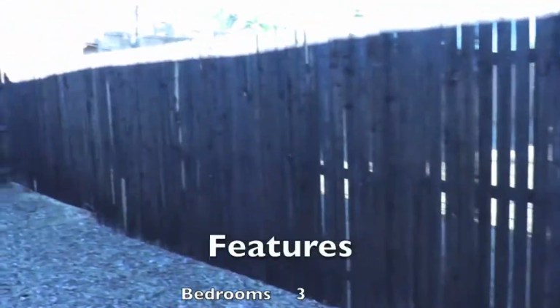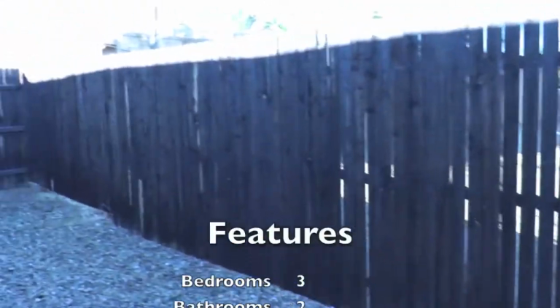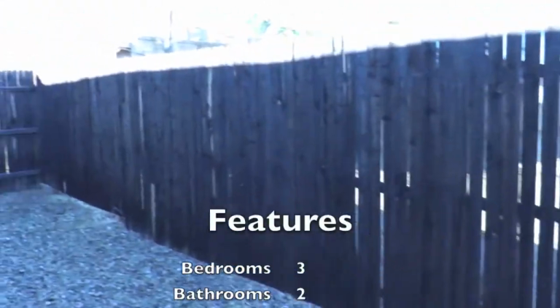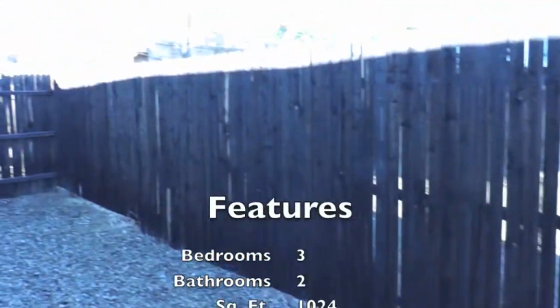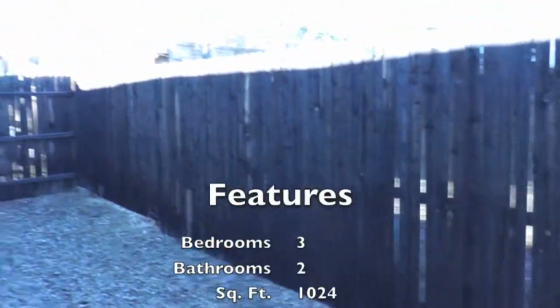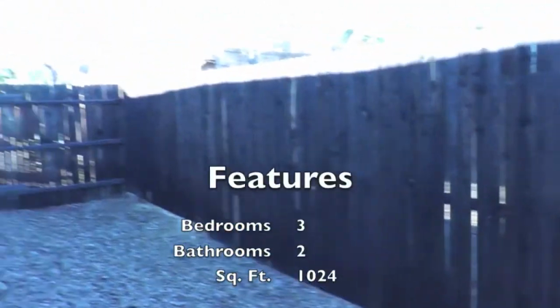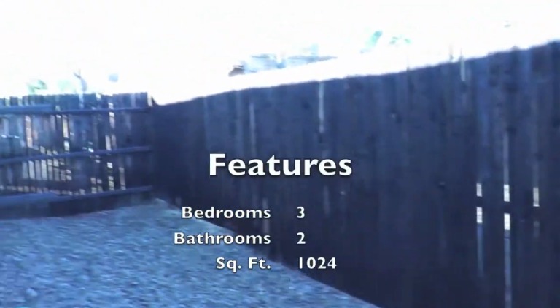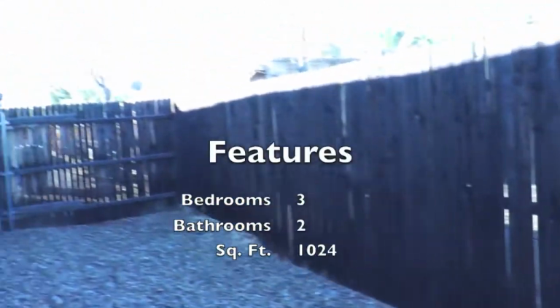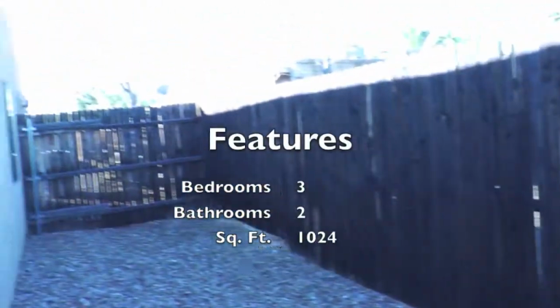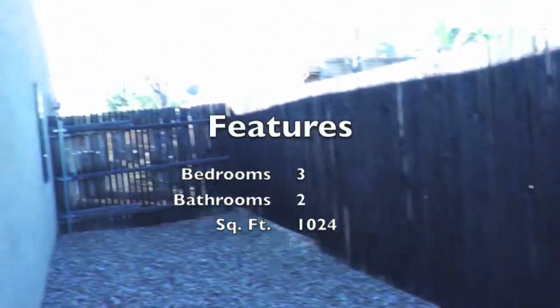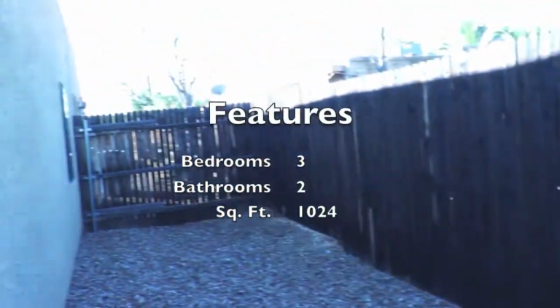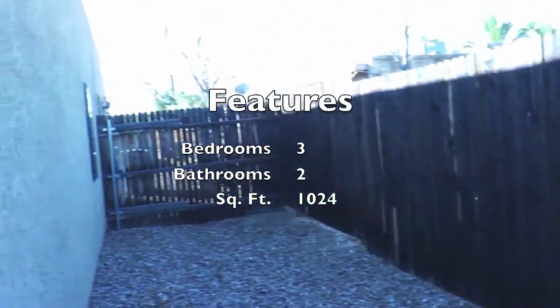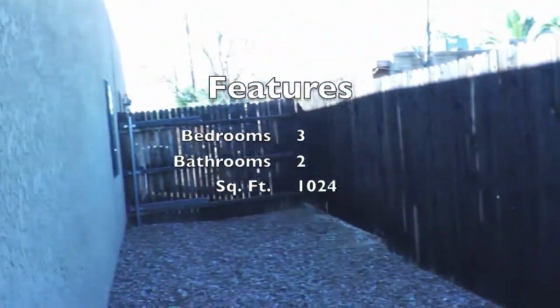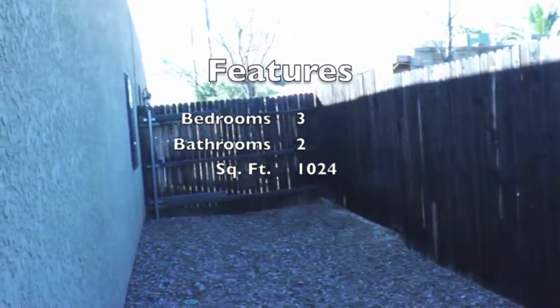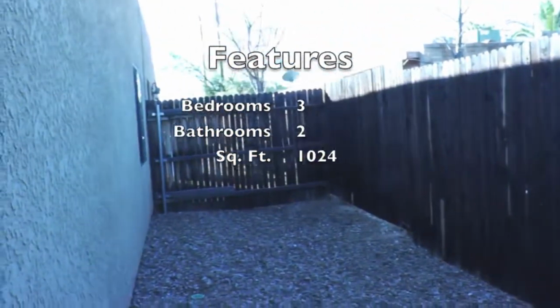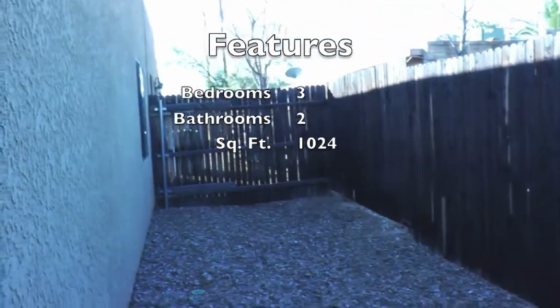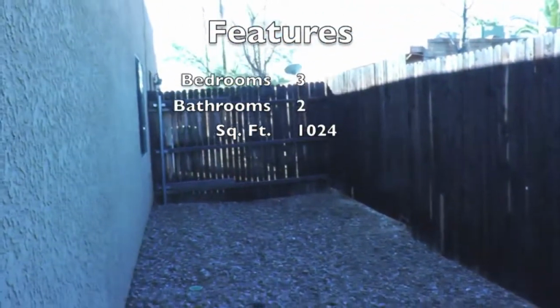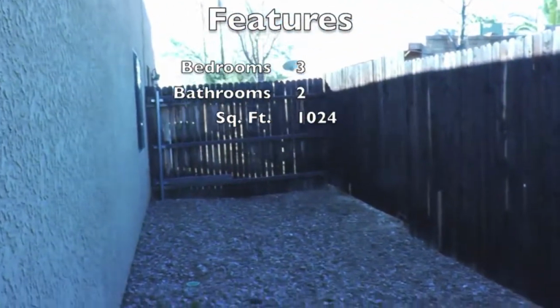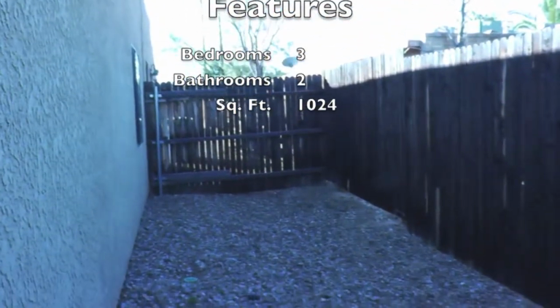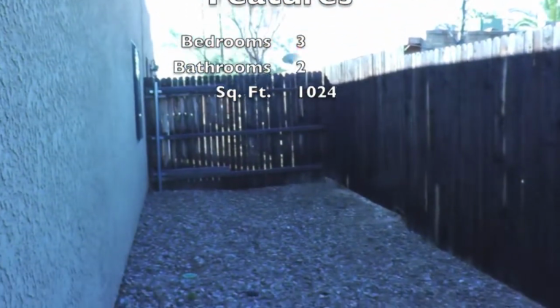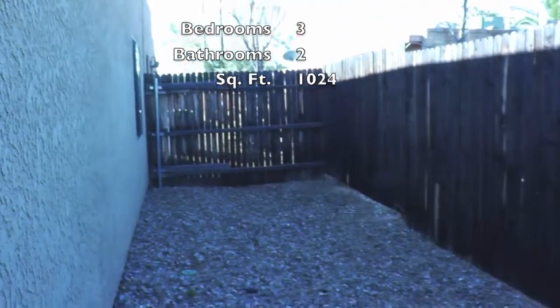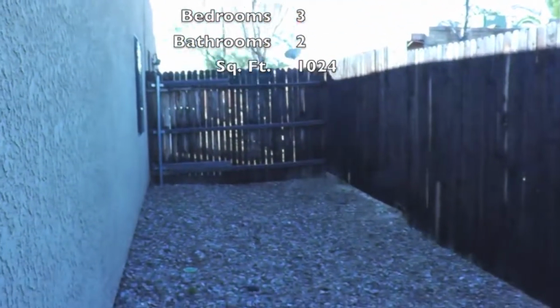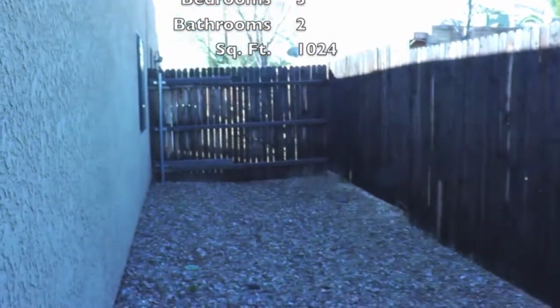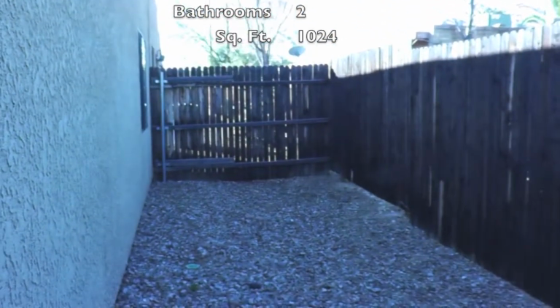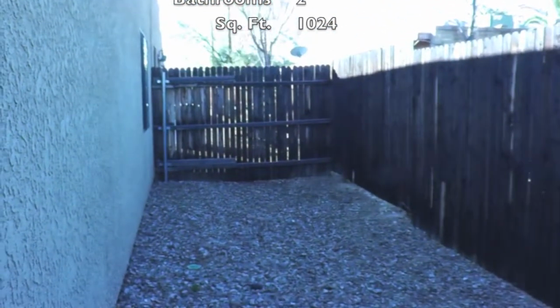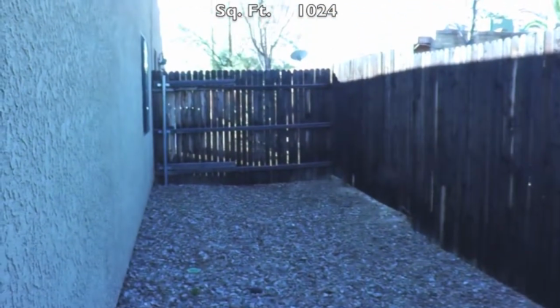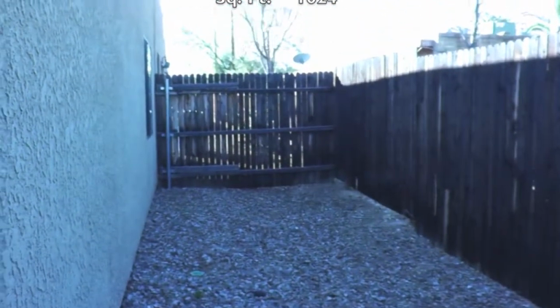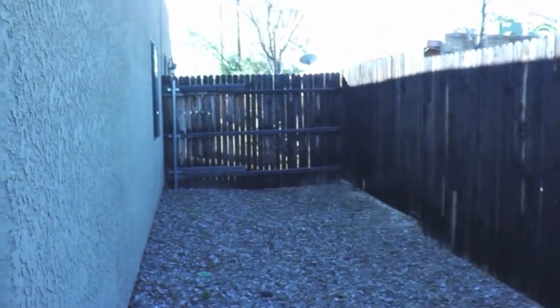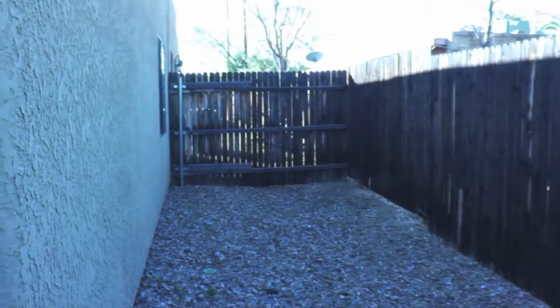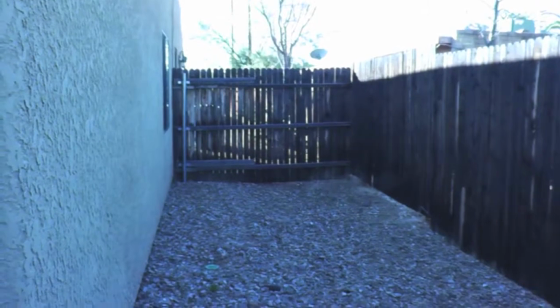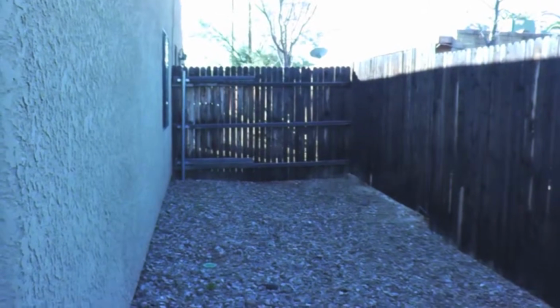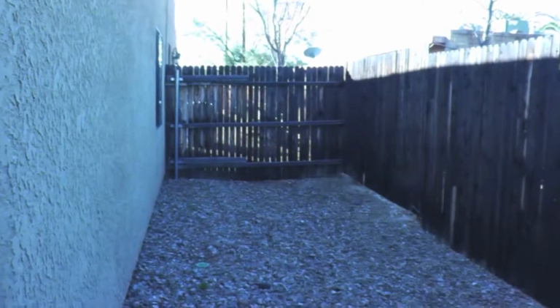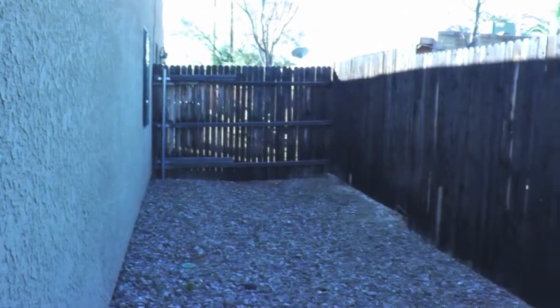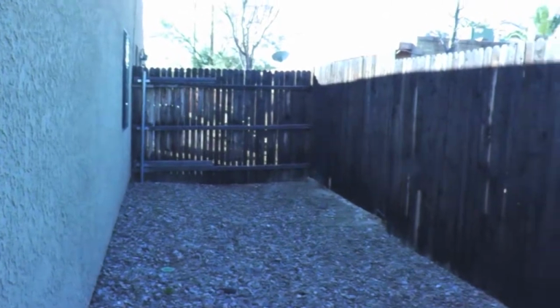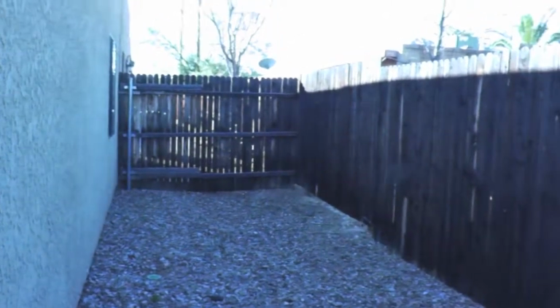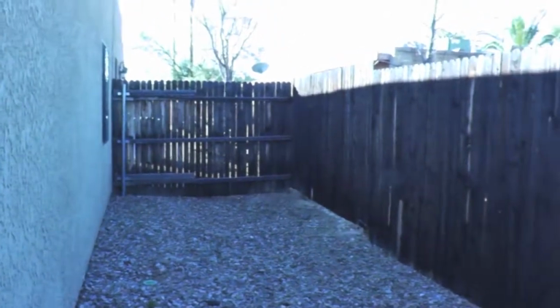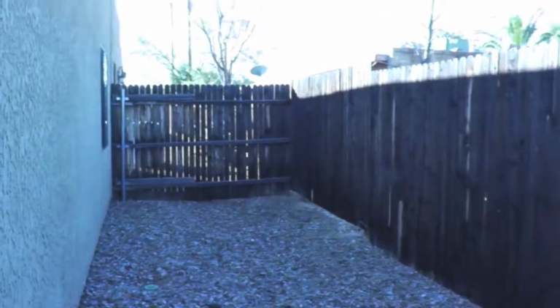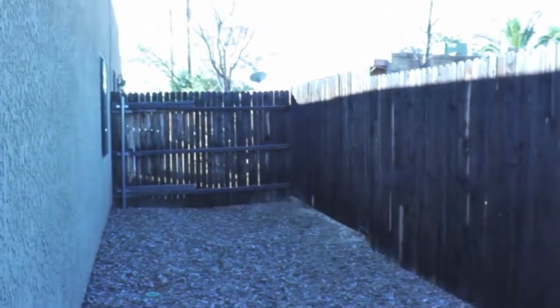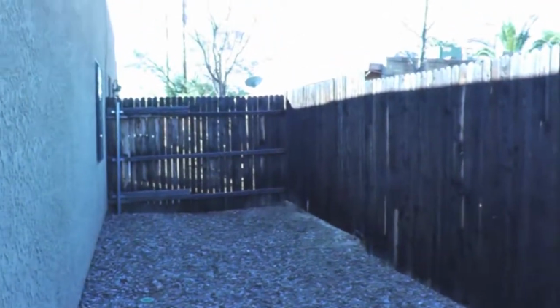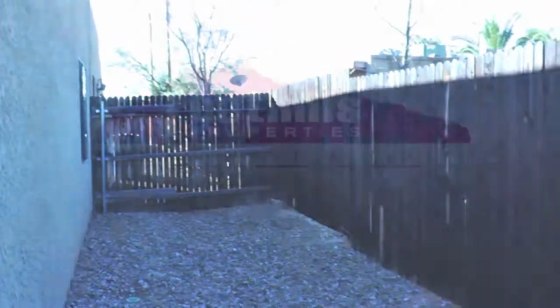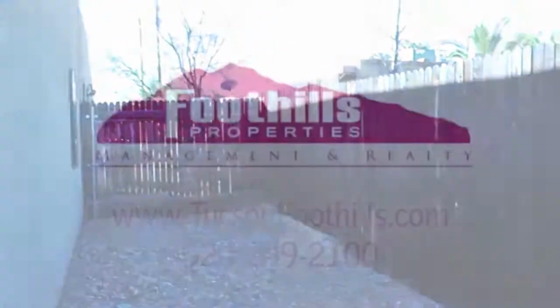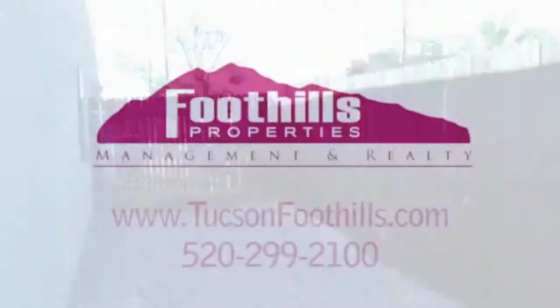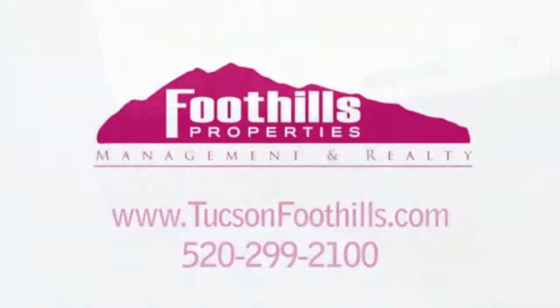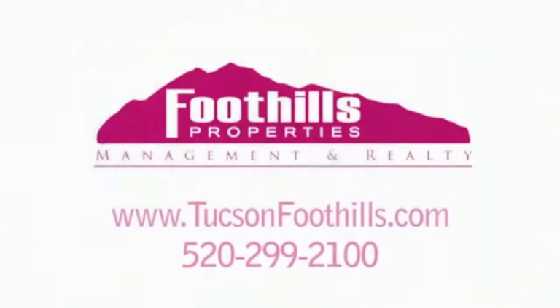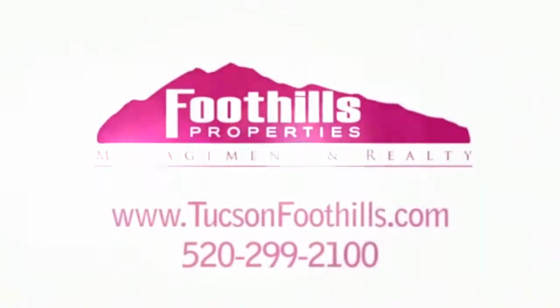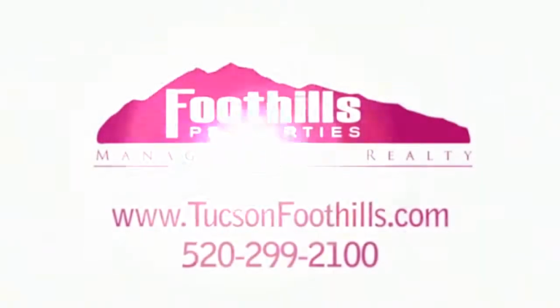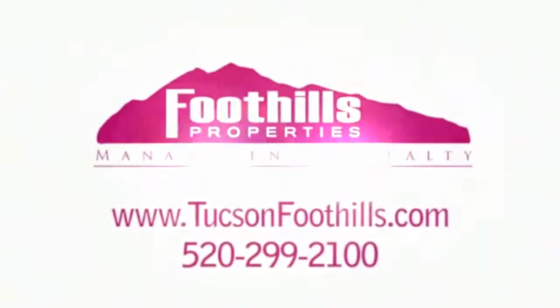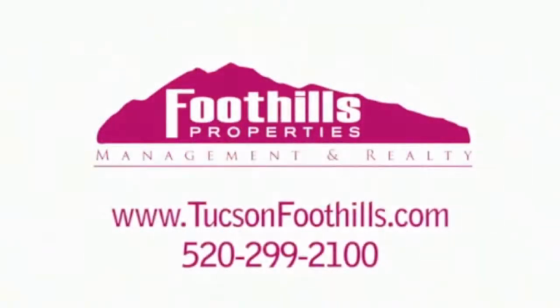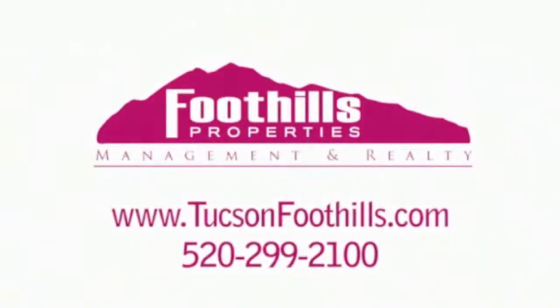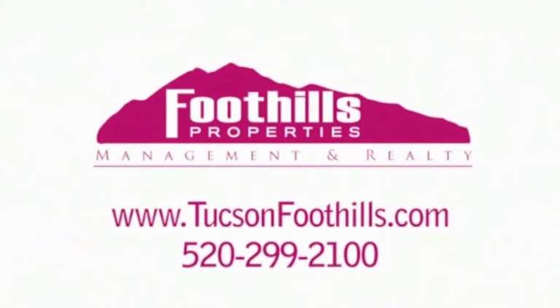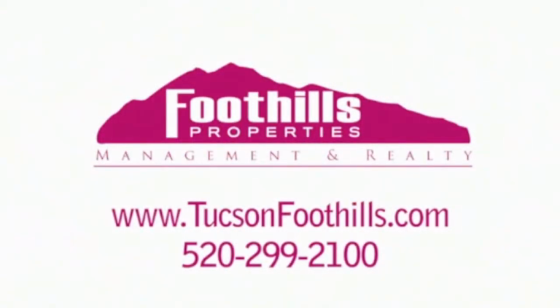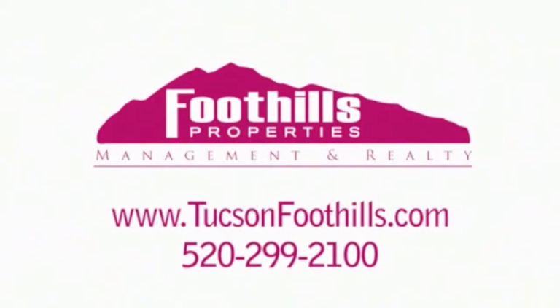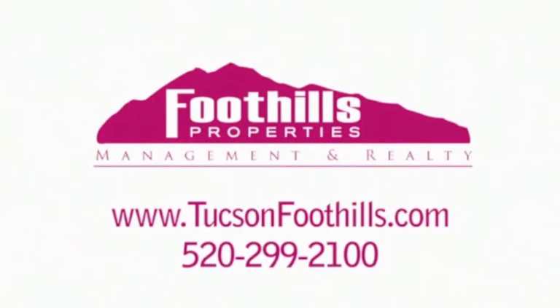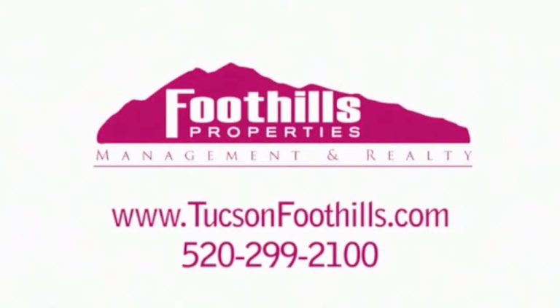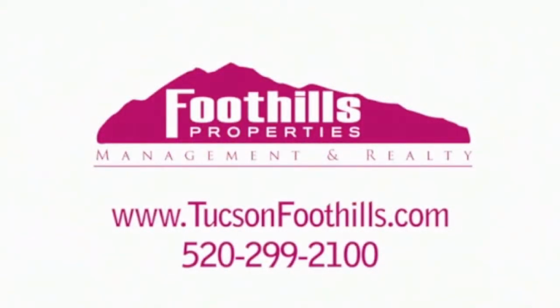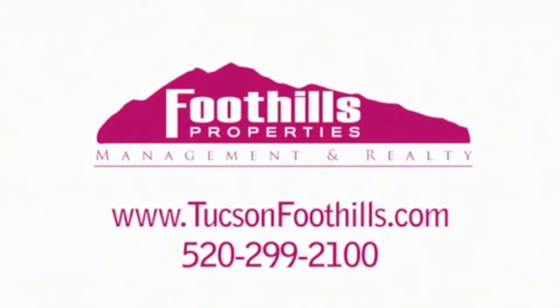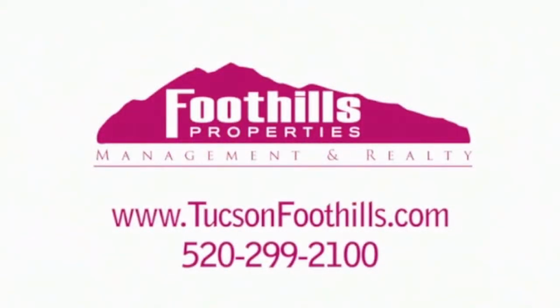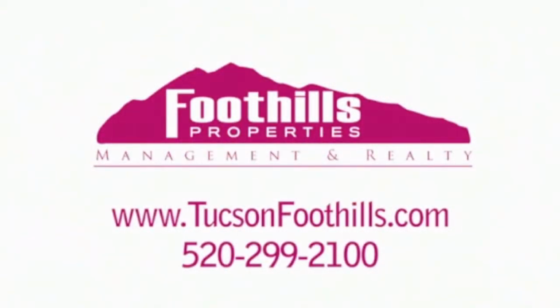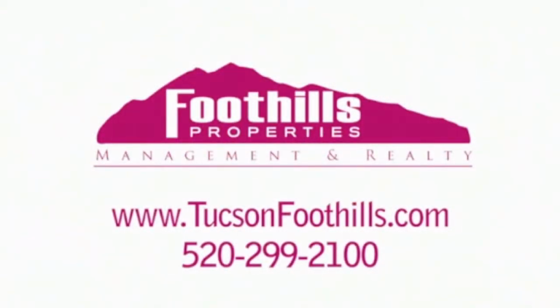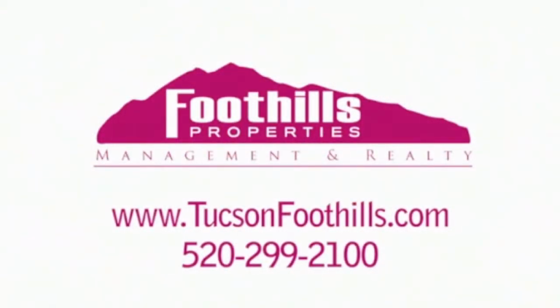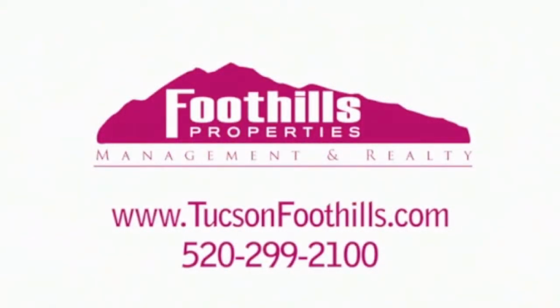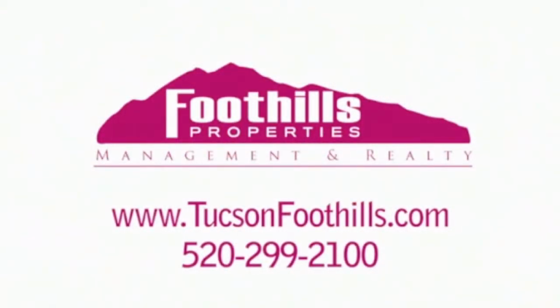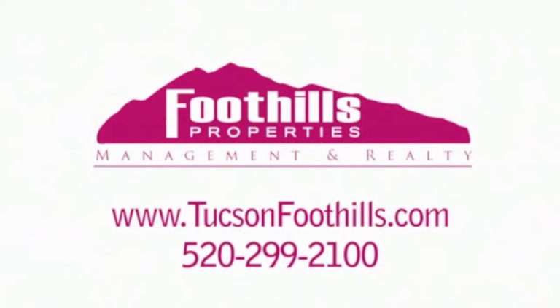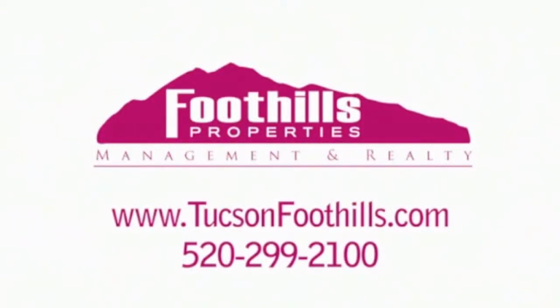Ten-minute bike ride or drive to the University of Arizona, Pima Downtown Campus, and Downtown.